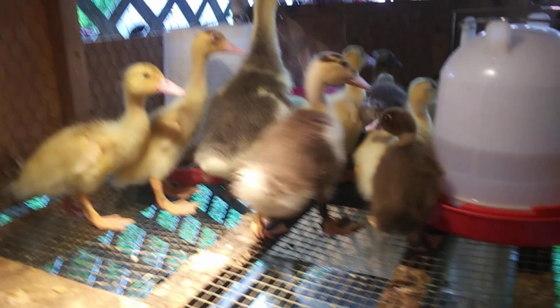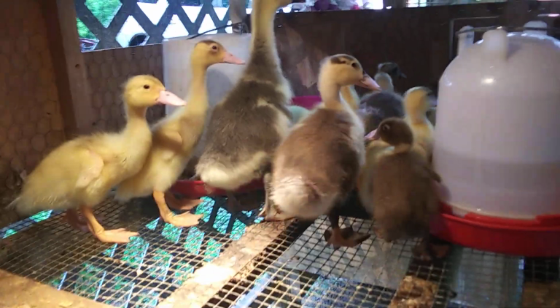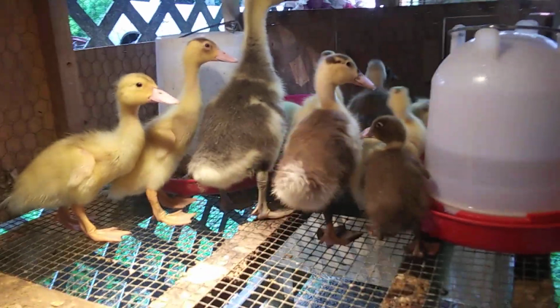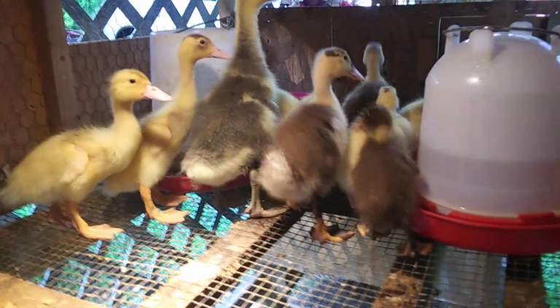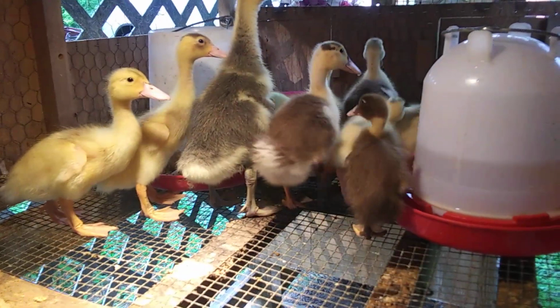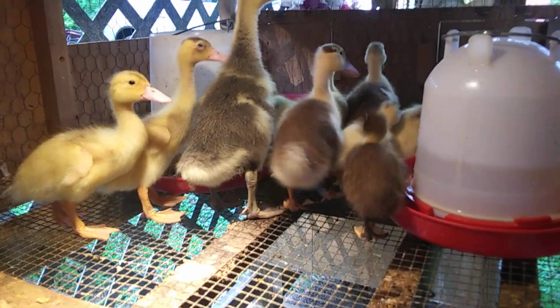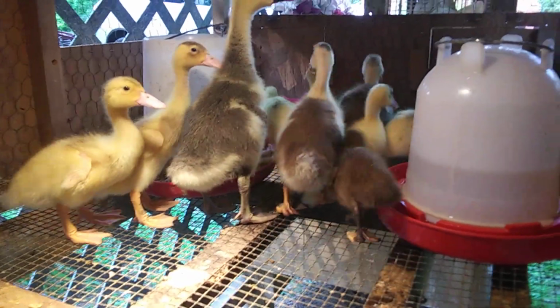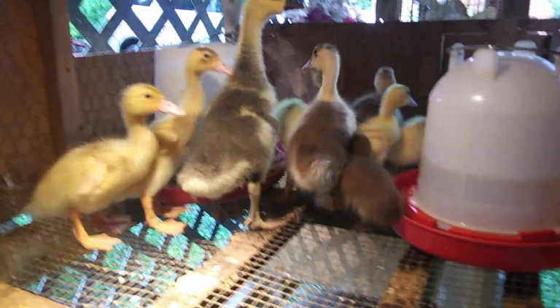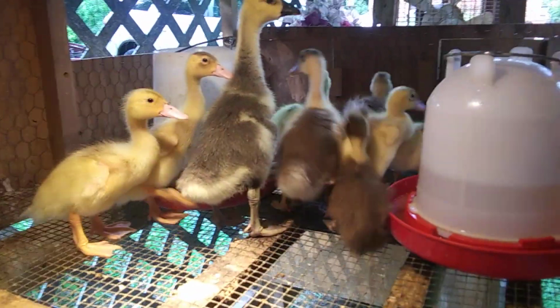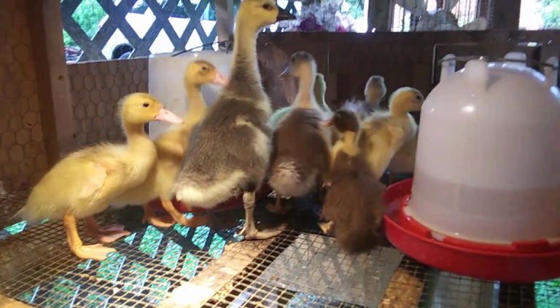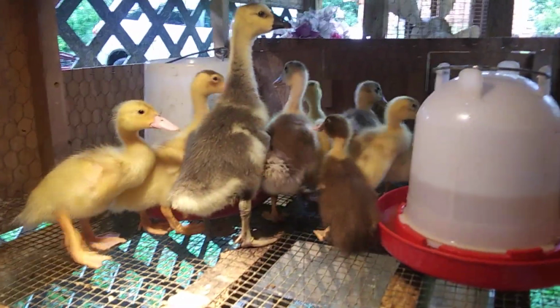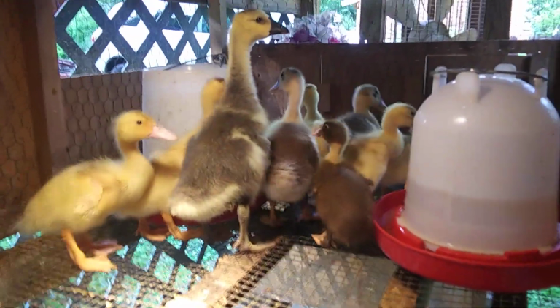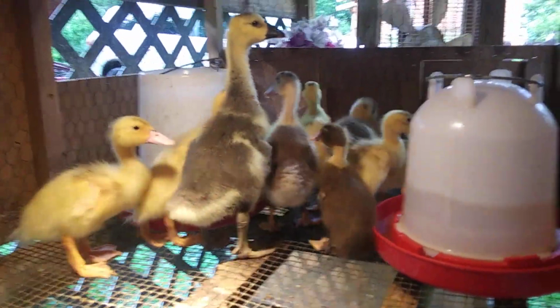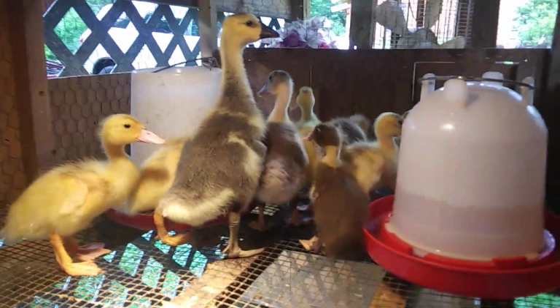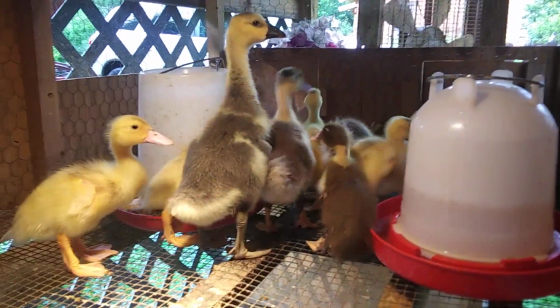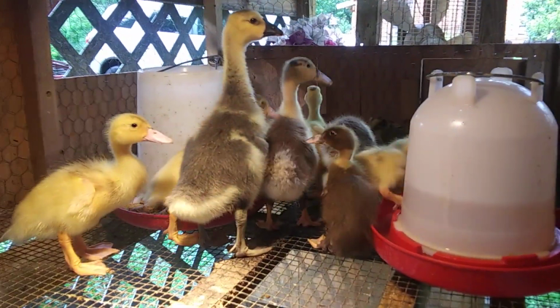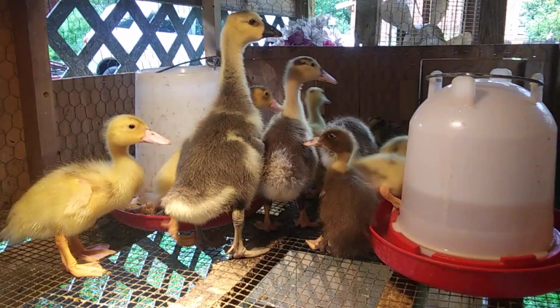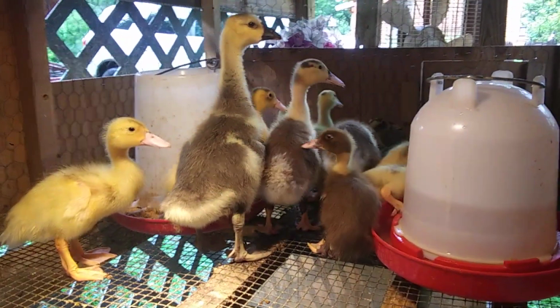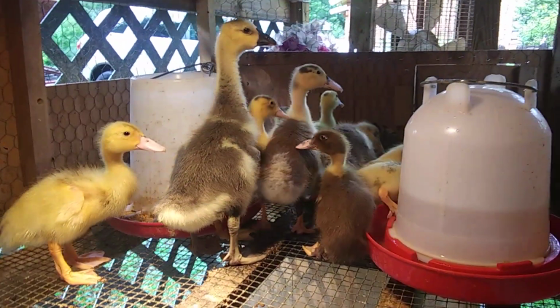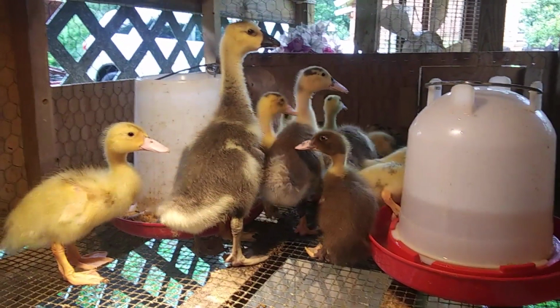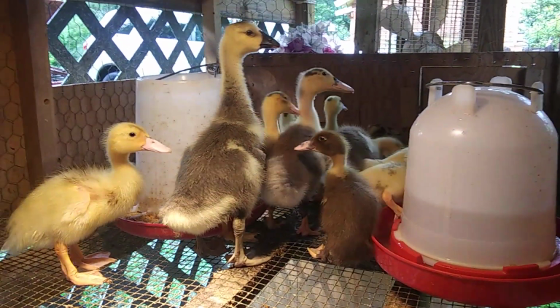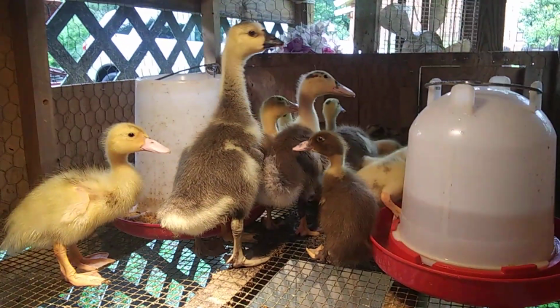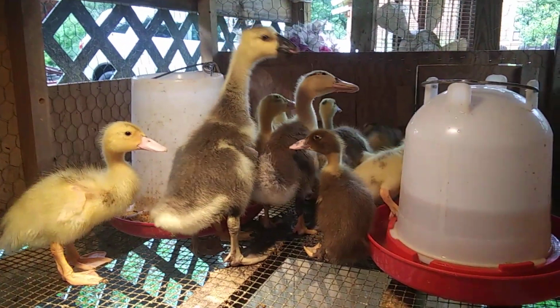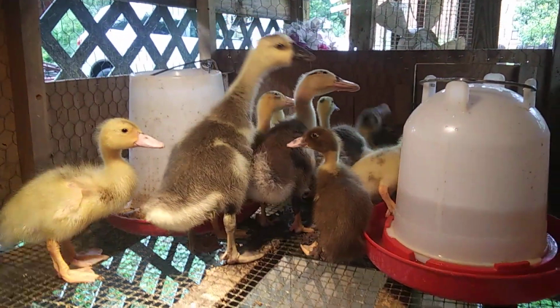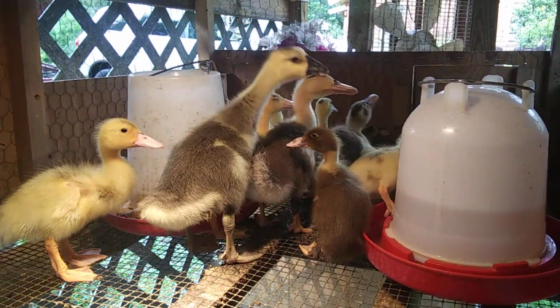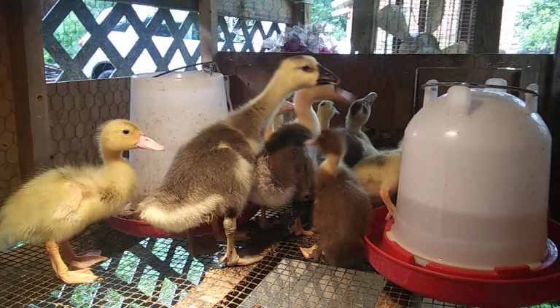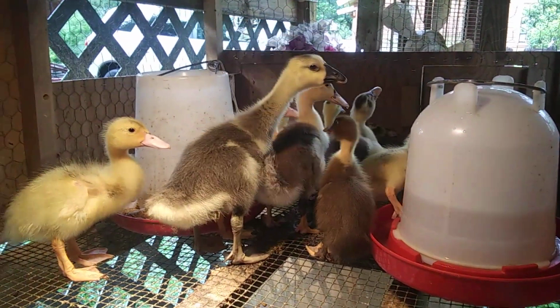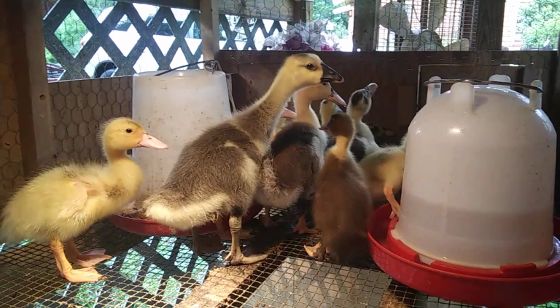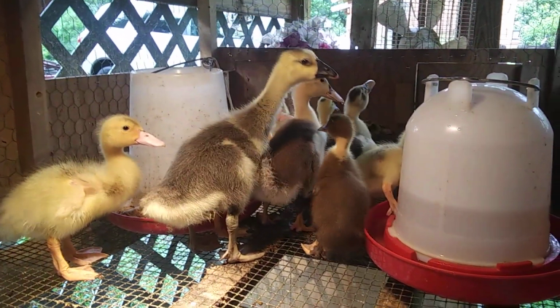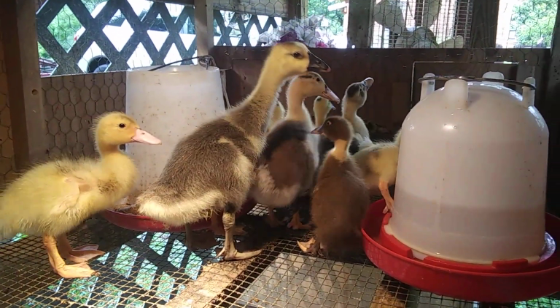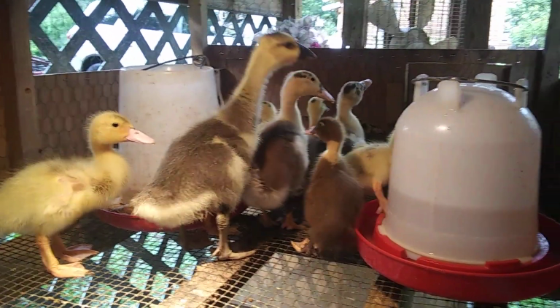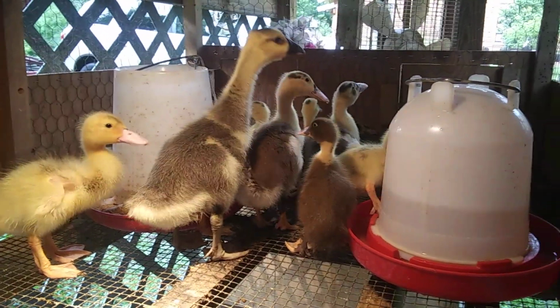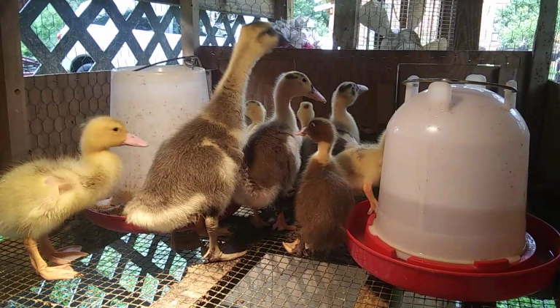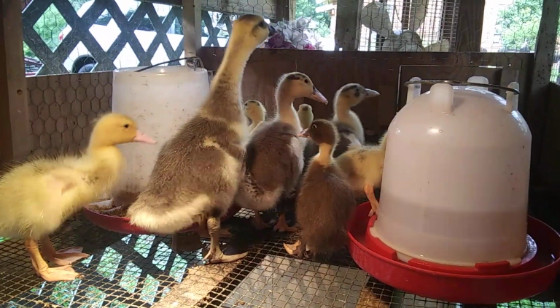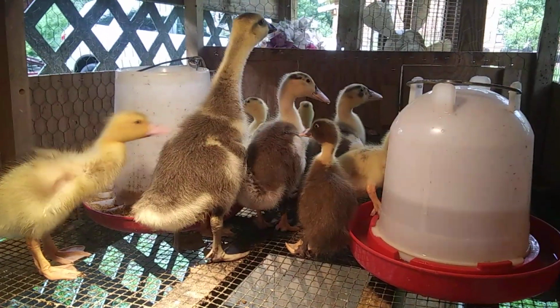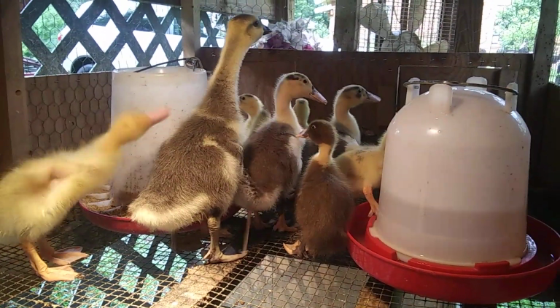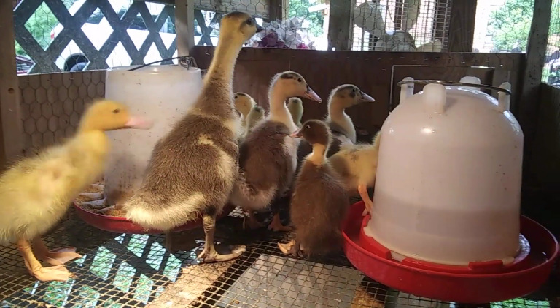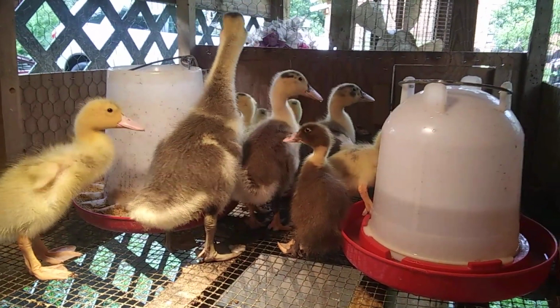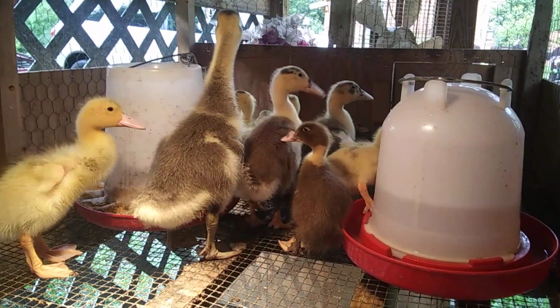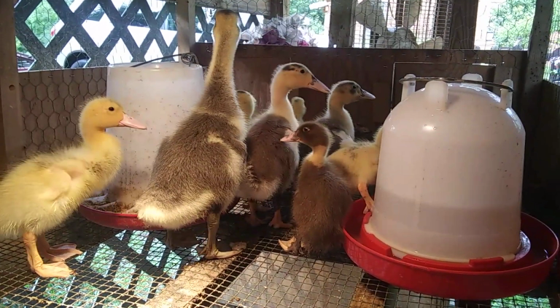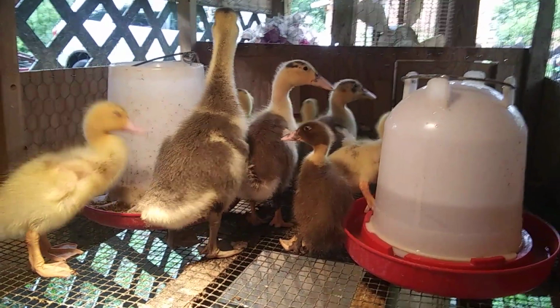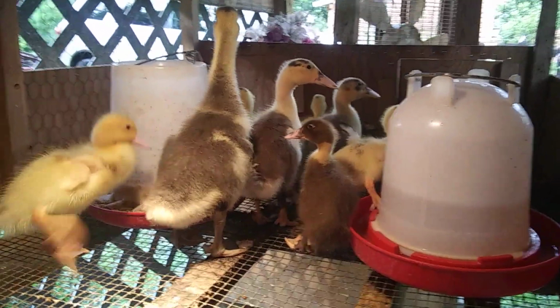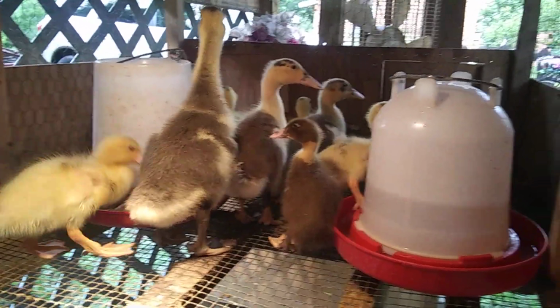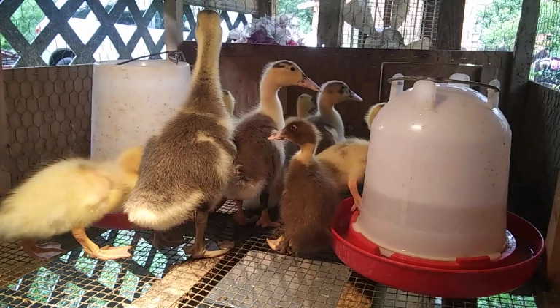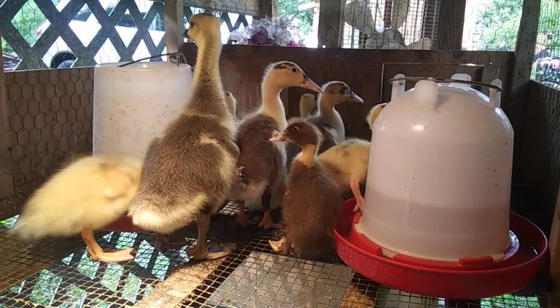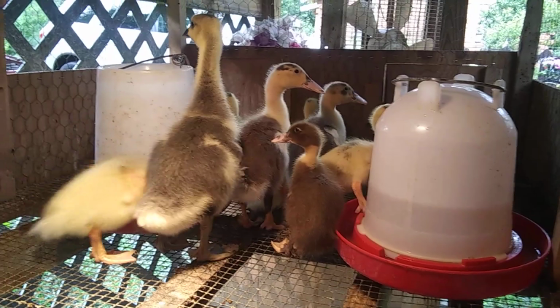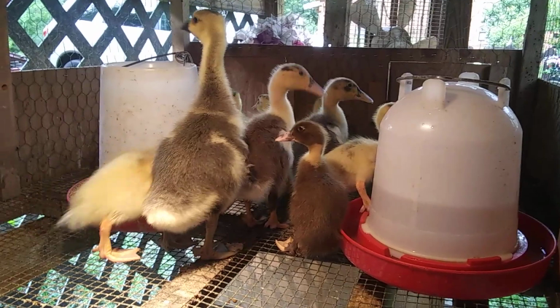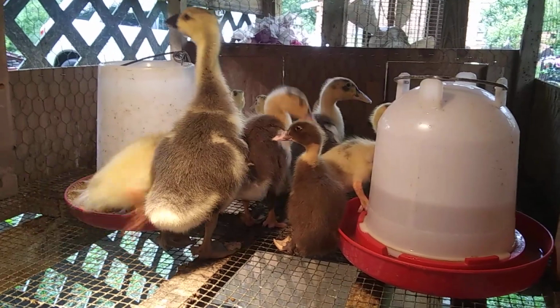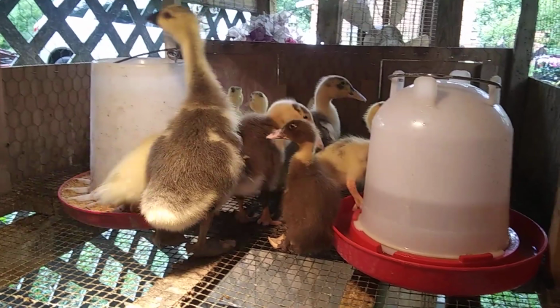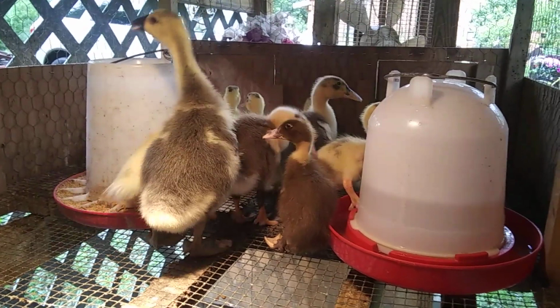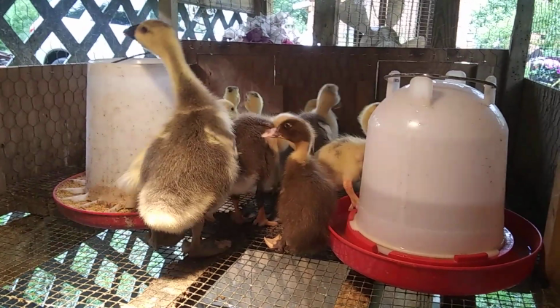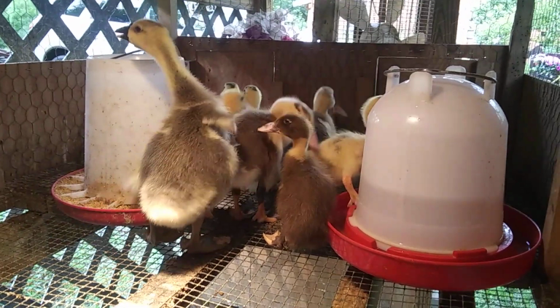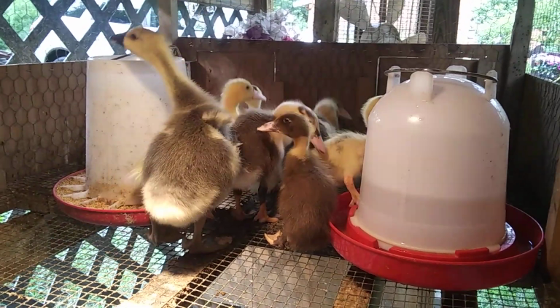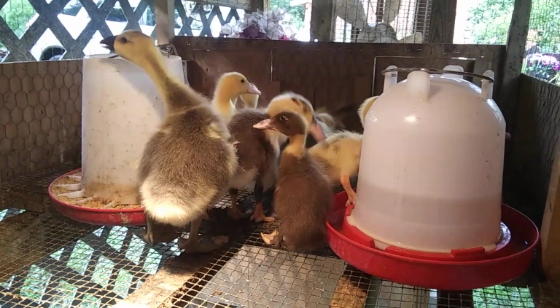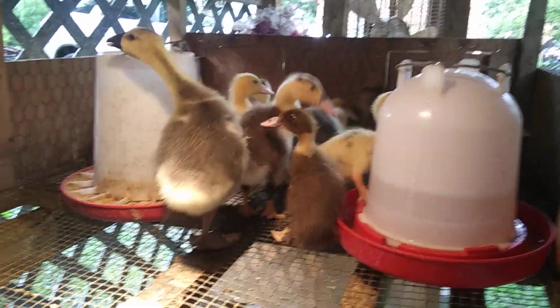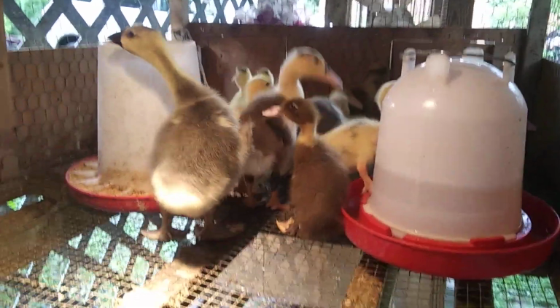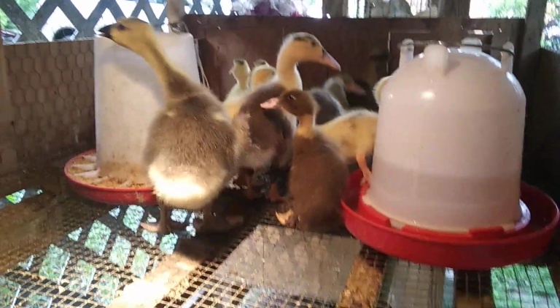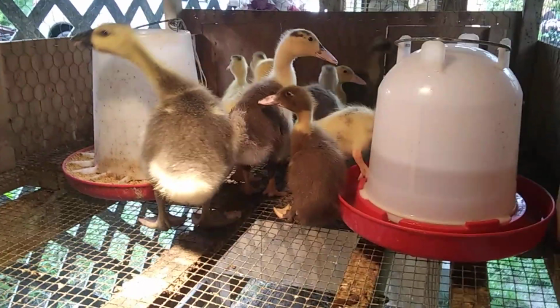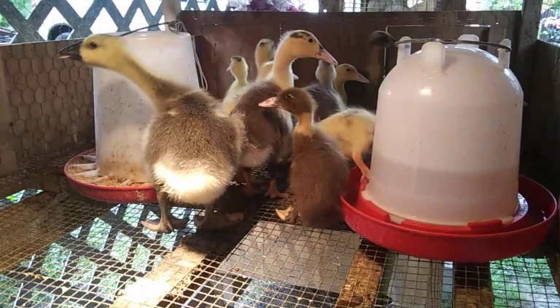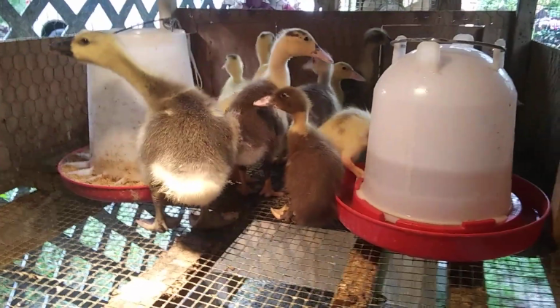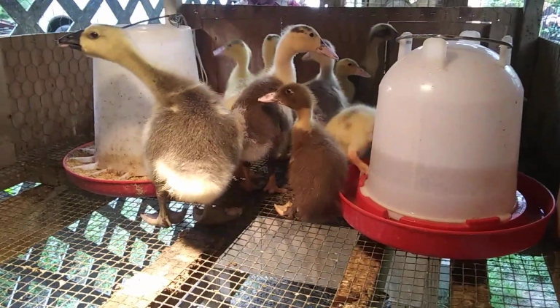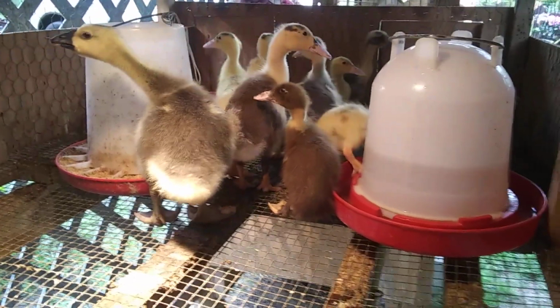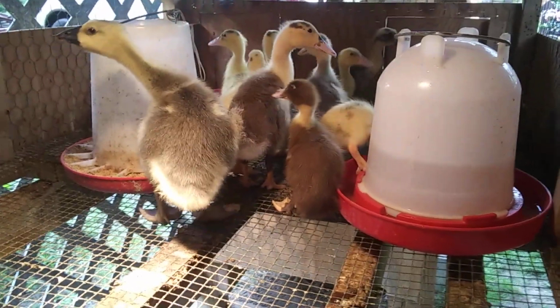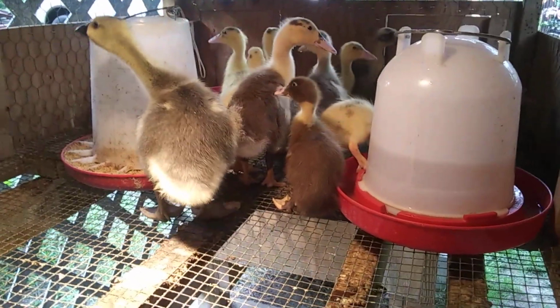Welcome back to the Cozy Cottage Homestead. I know y'all were probably excited to get an update on the ducks.